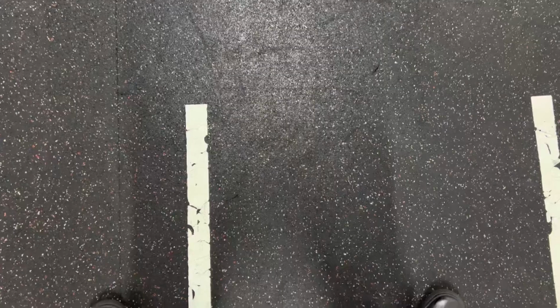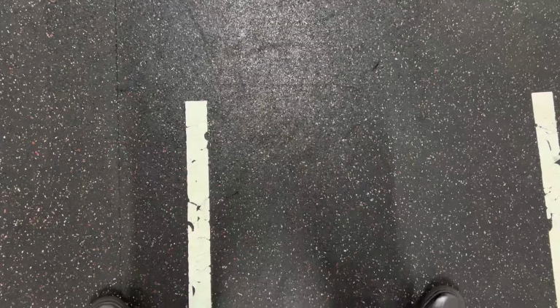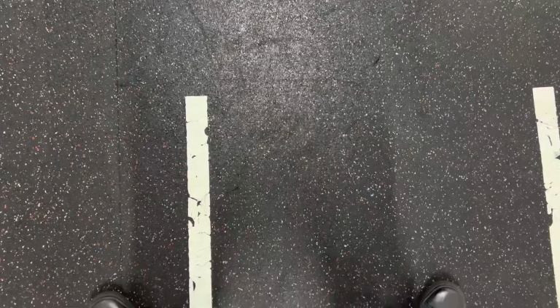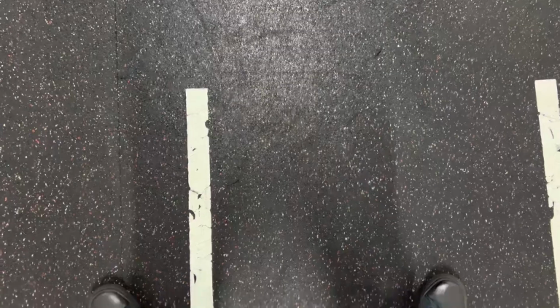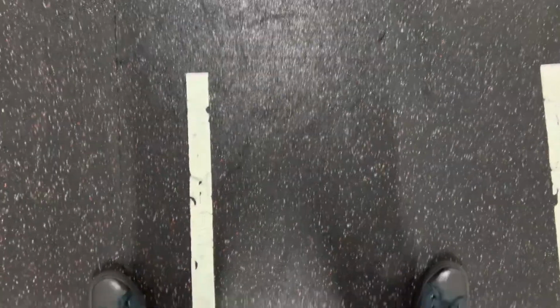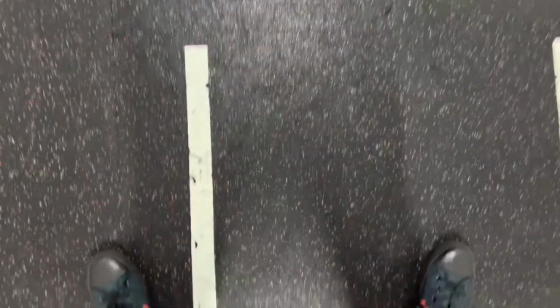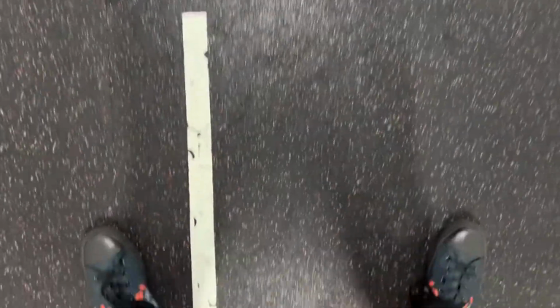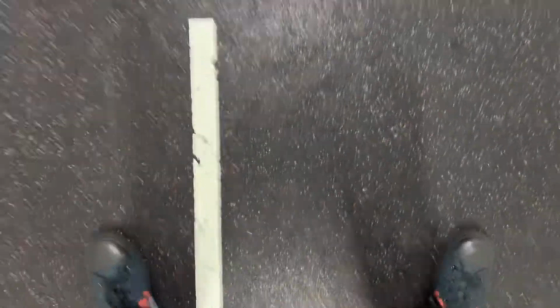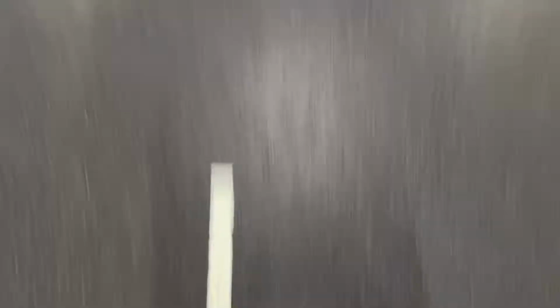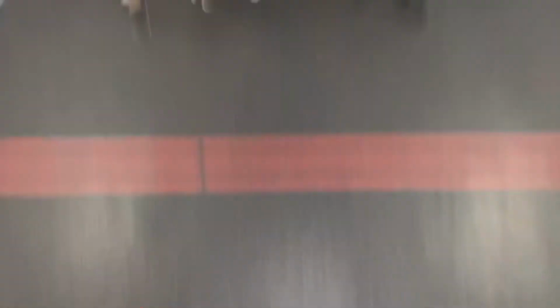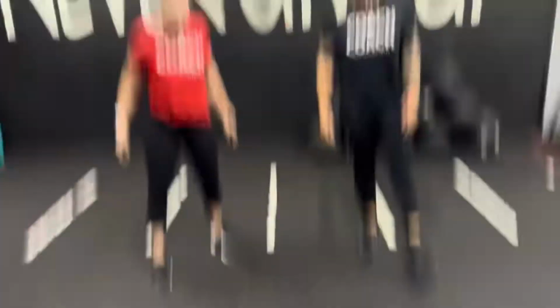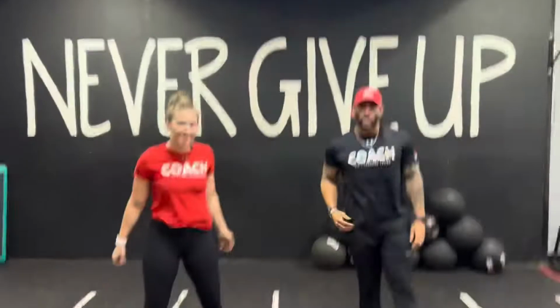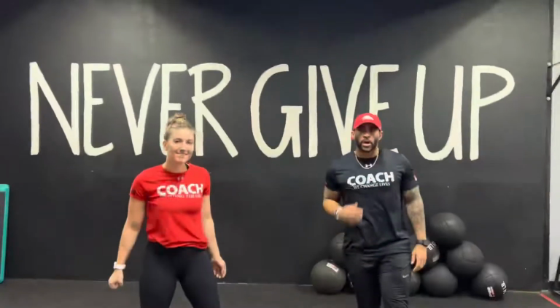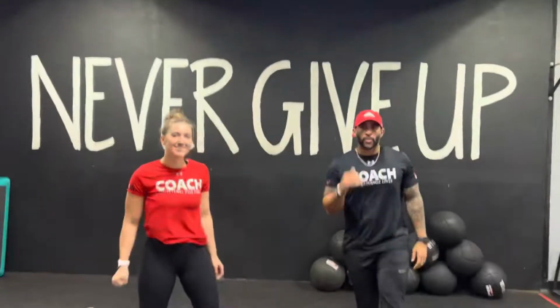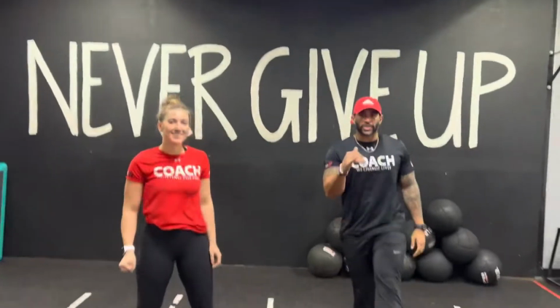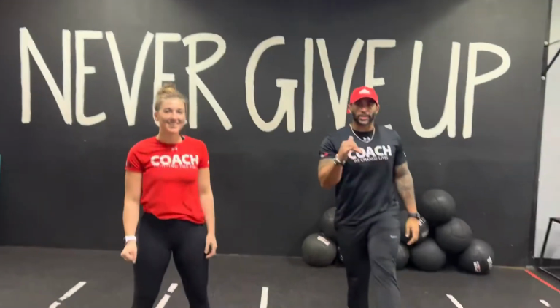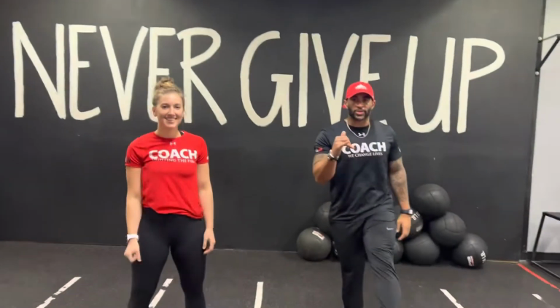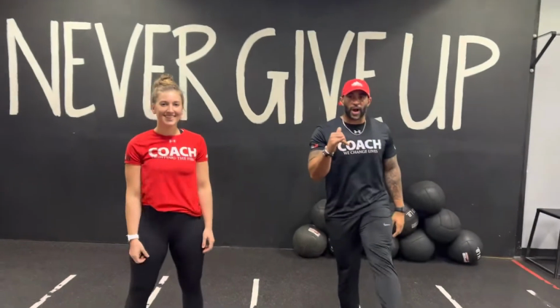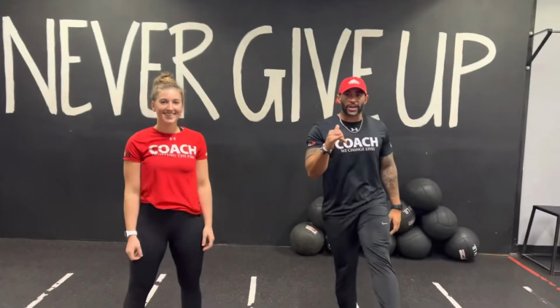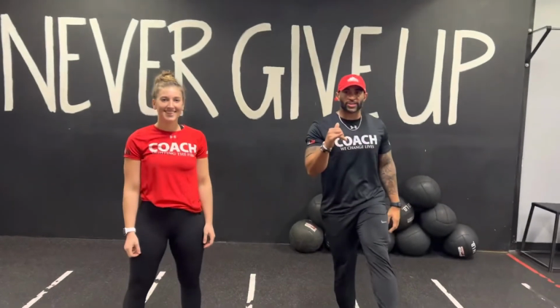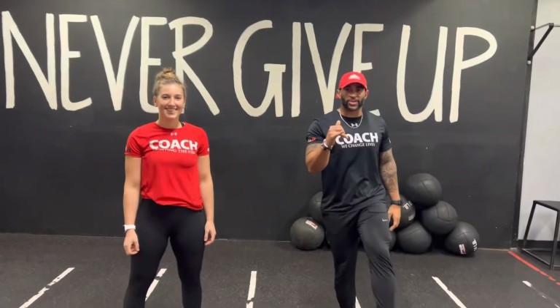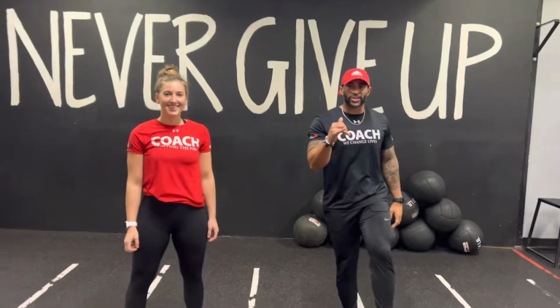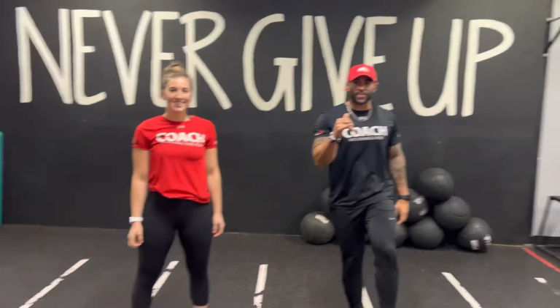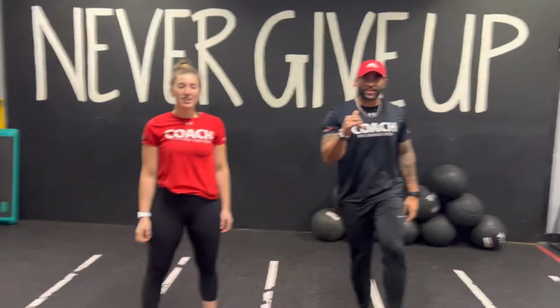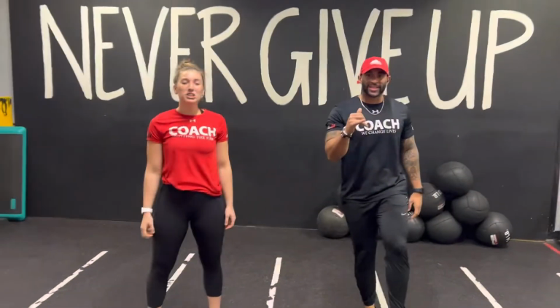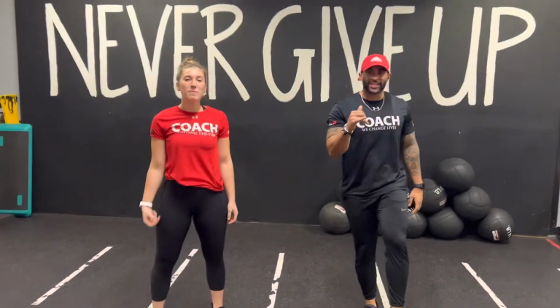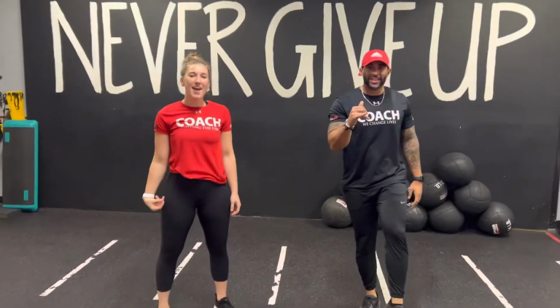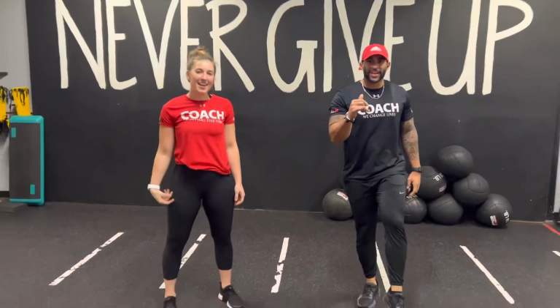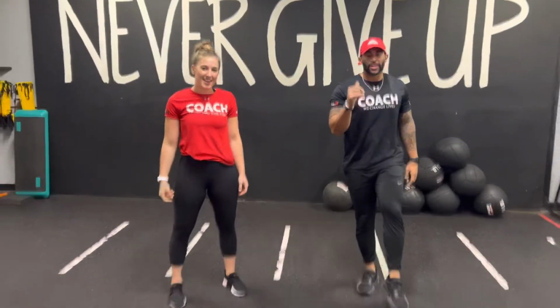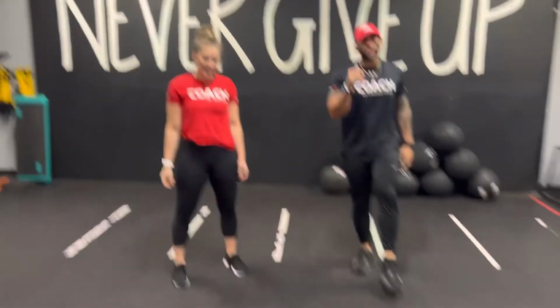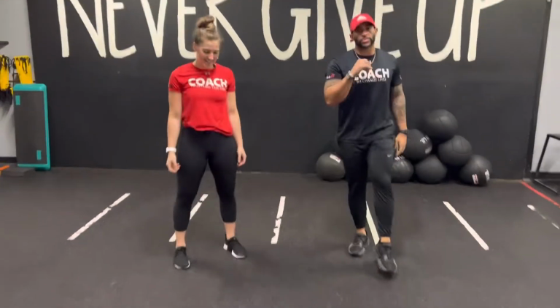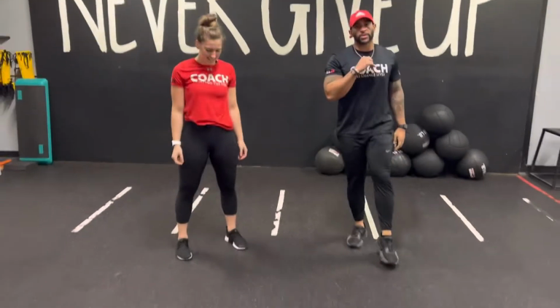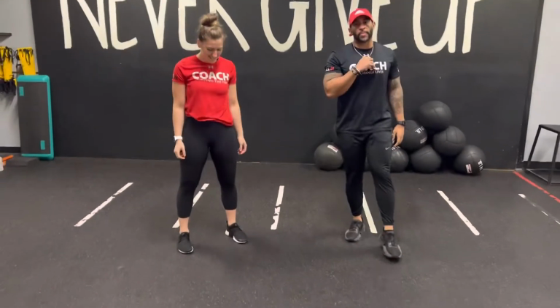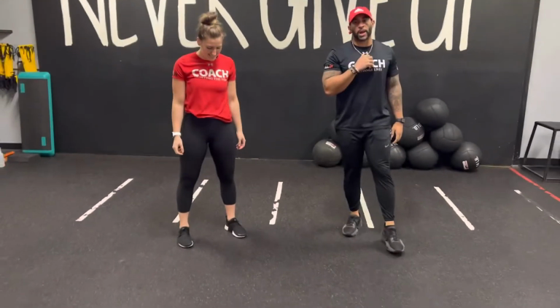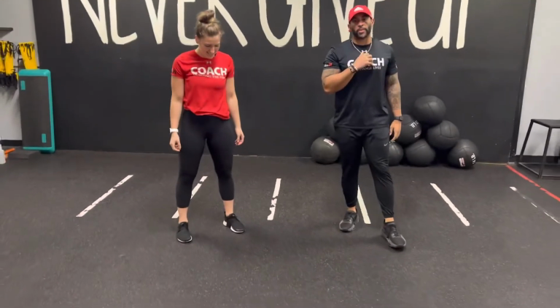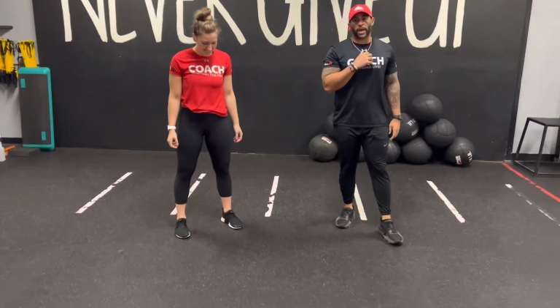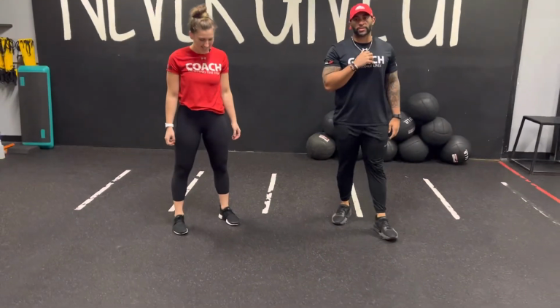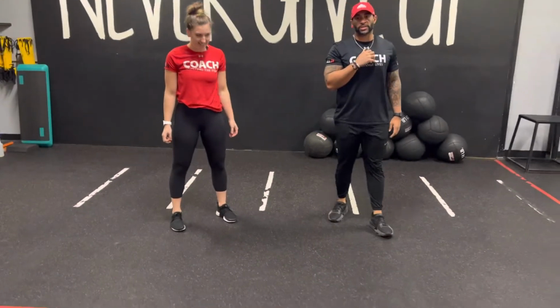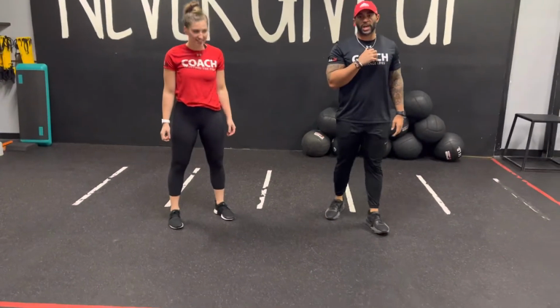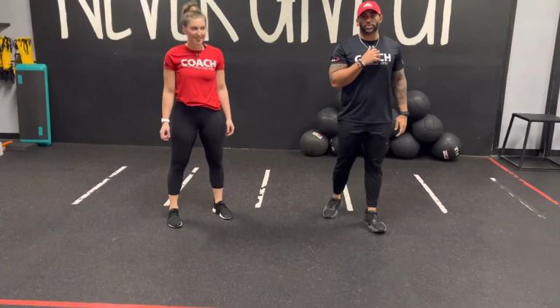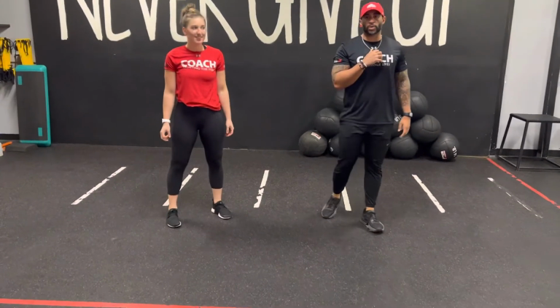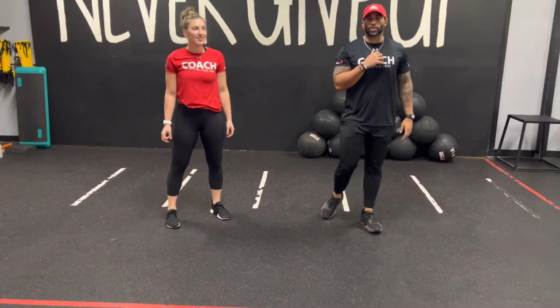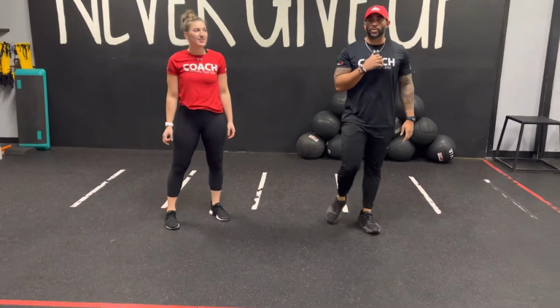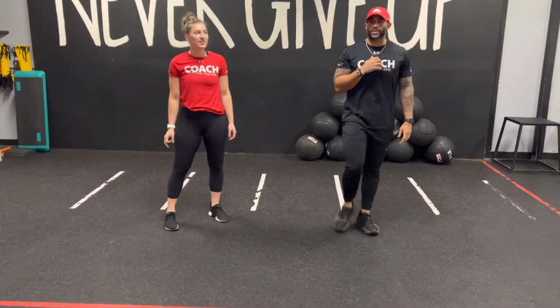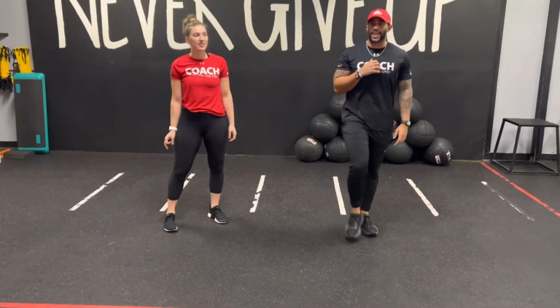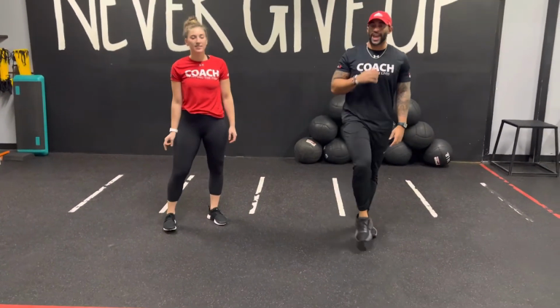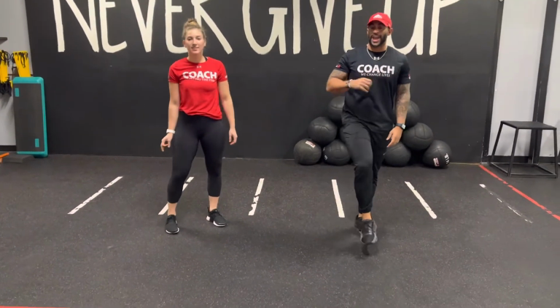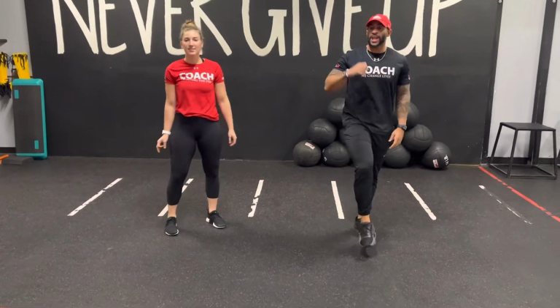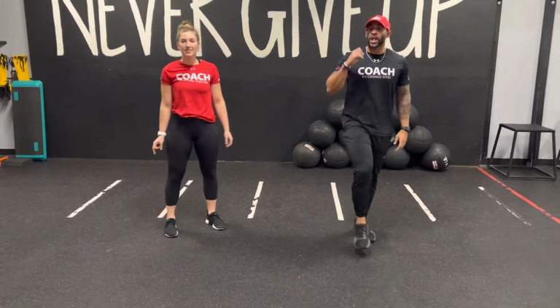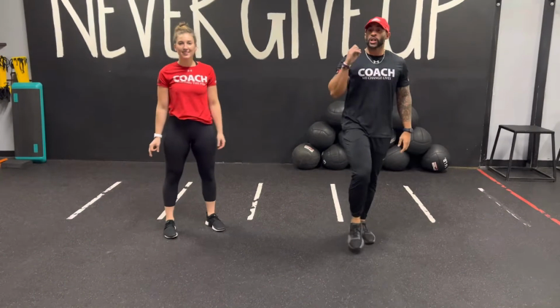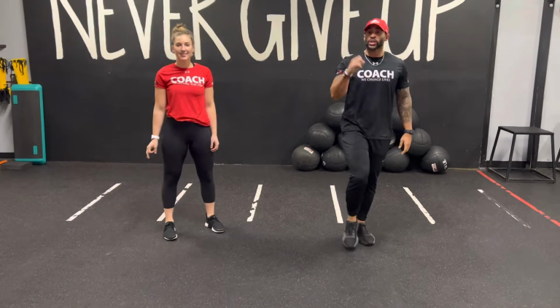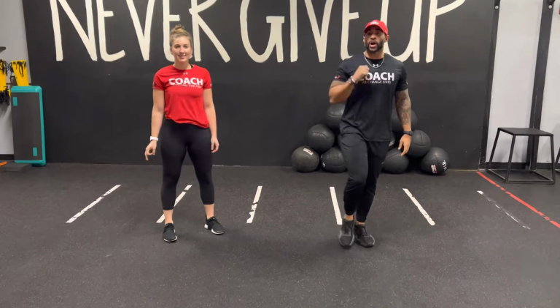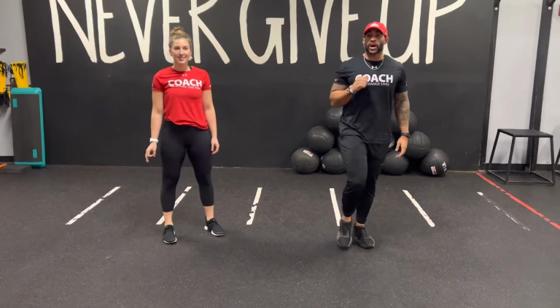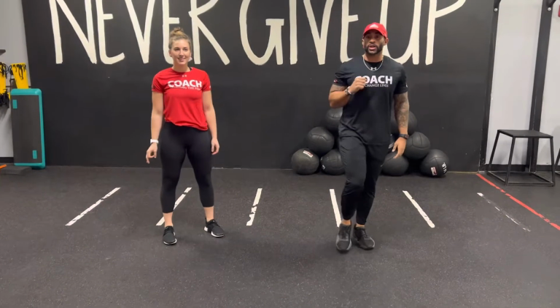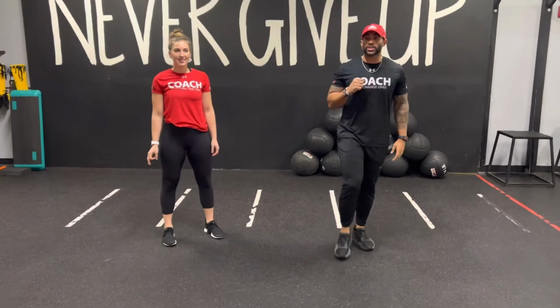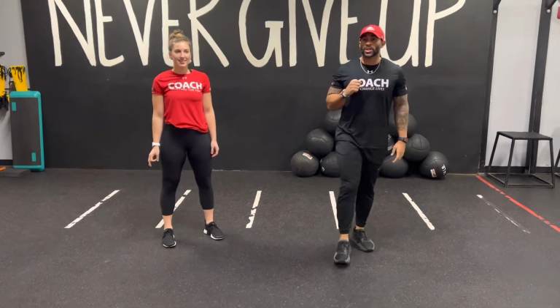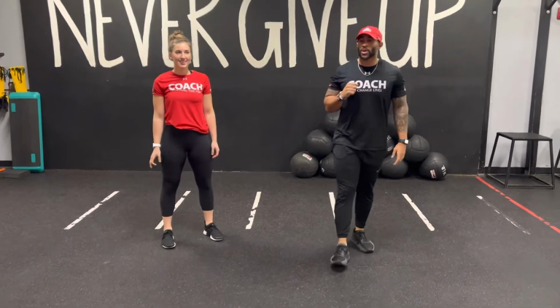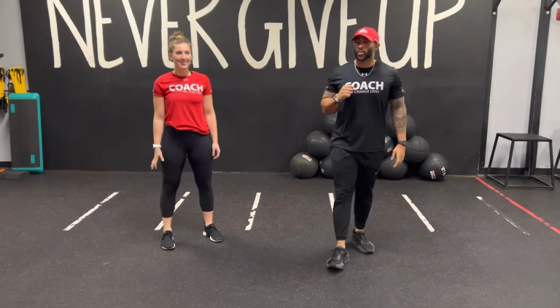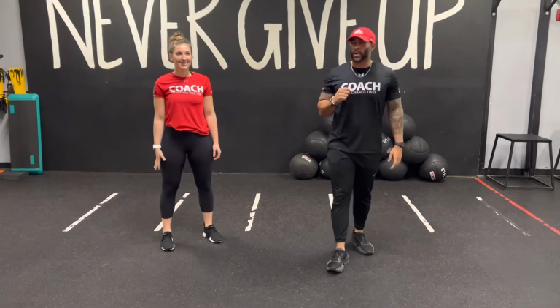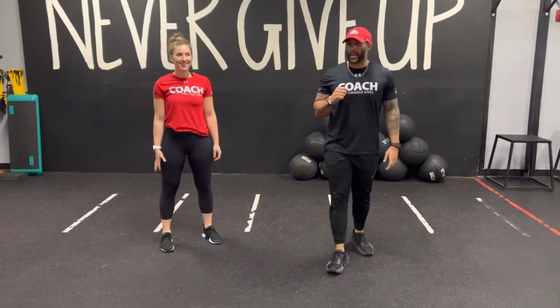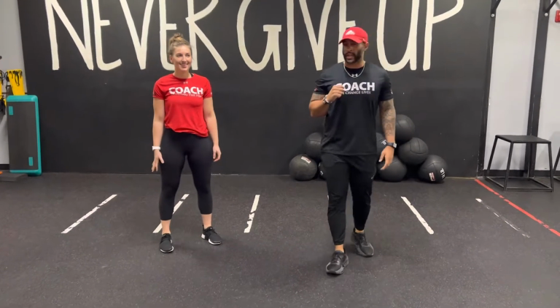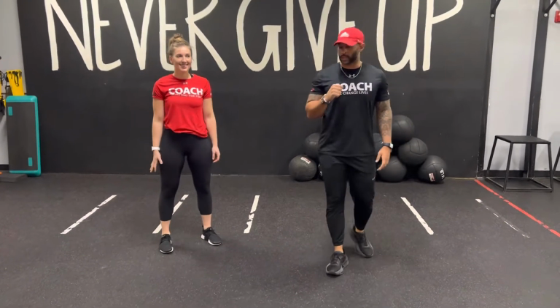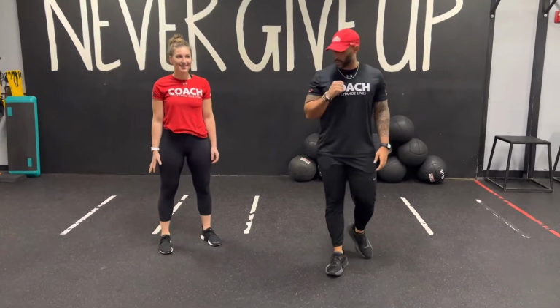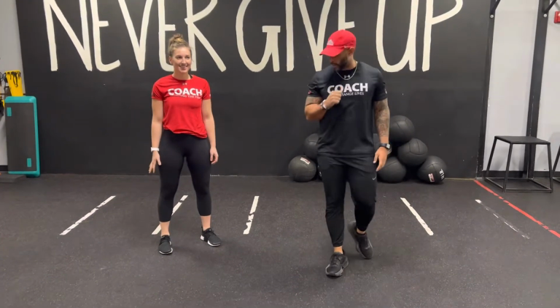What's up squad, it's Coach Jeremy, Coach Maddie. I'm just providing an exercise — working with a lunge with a twist.